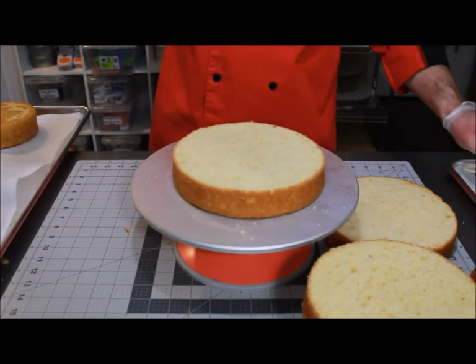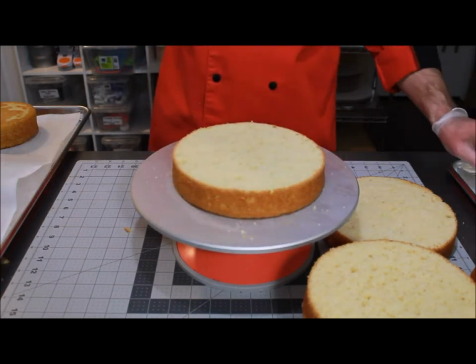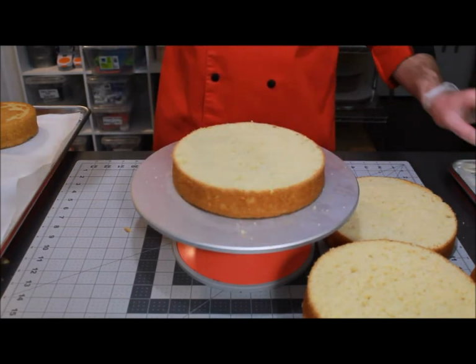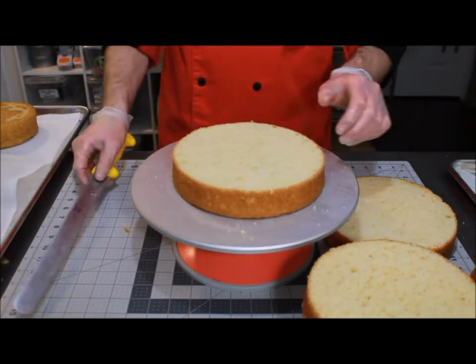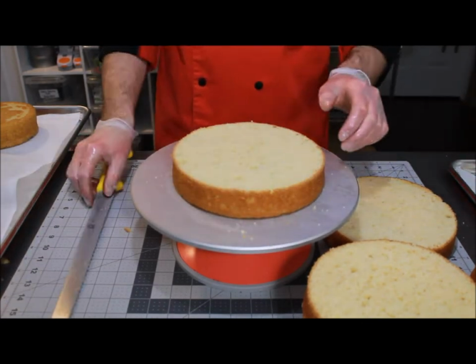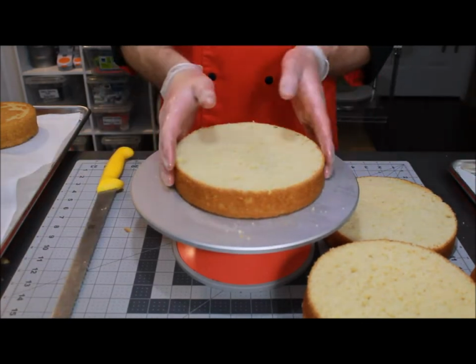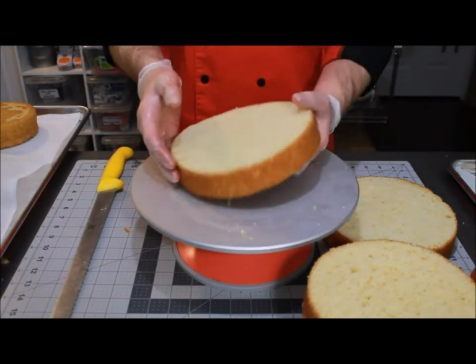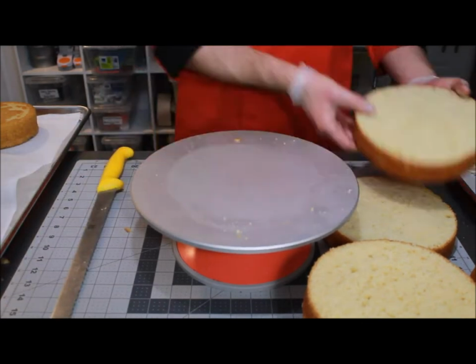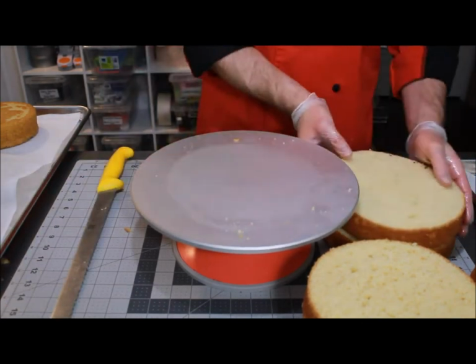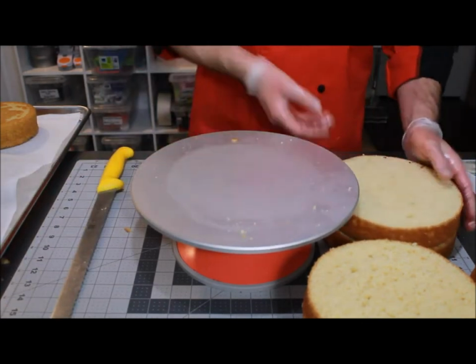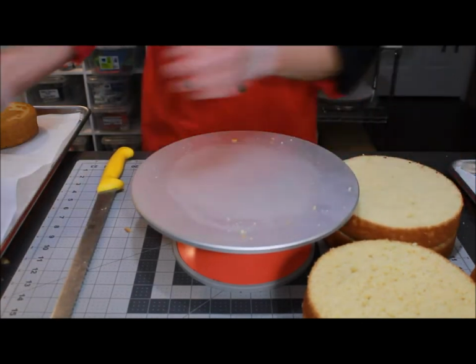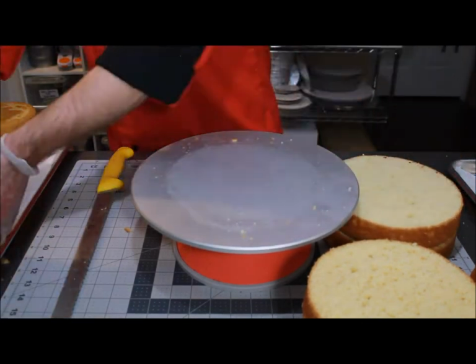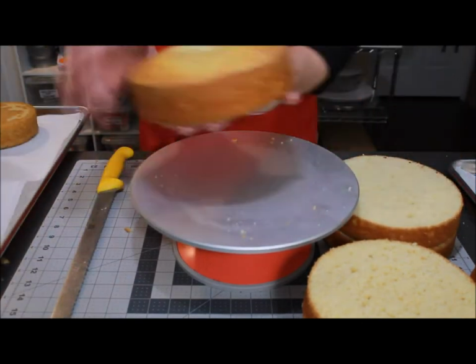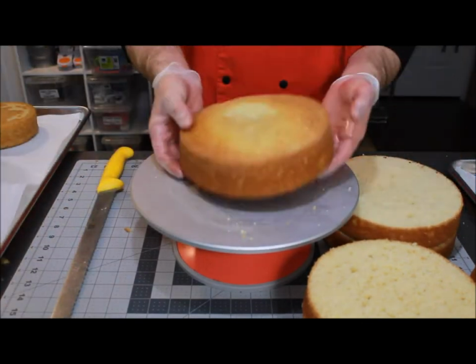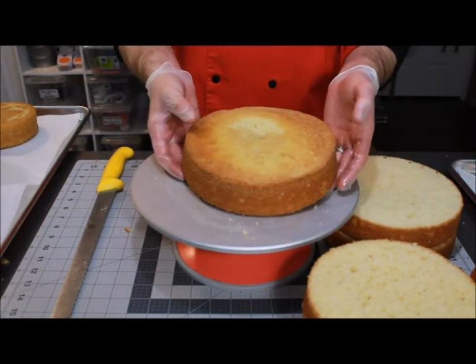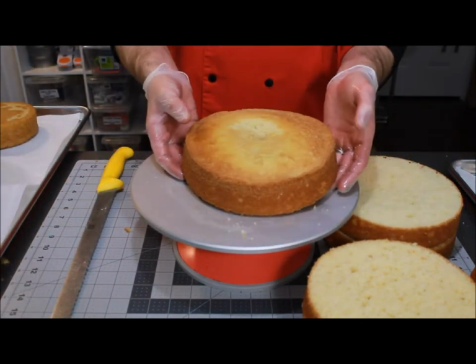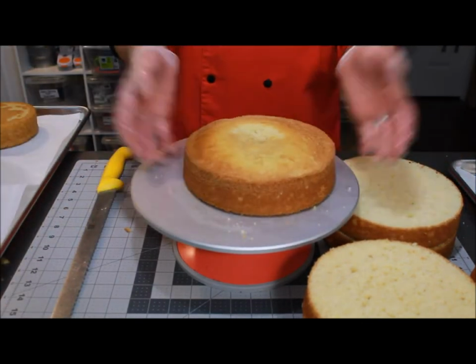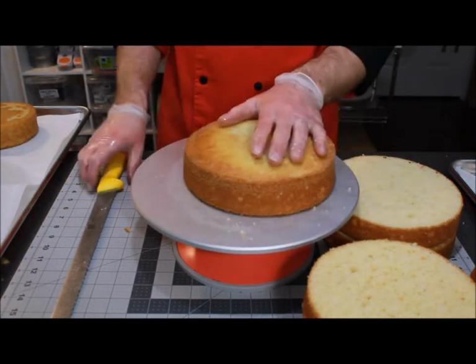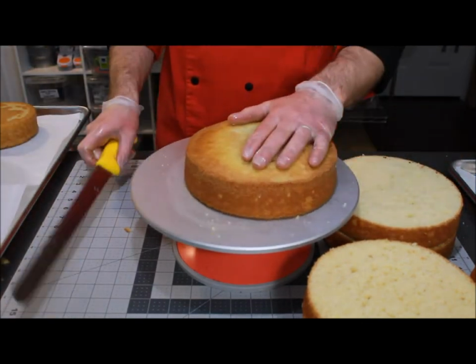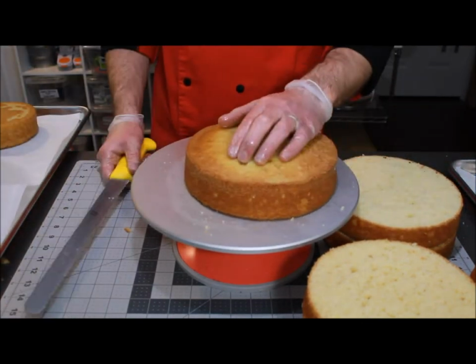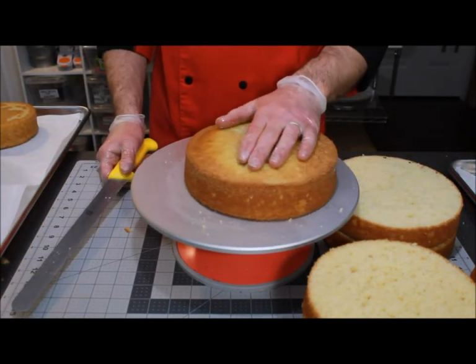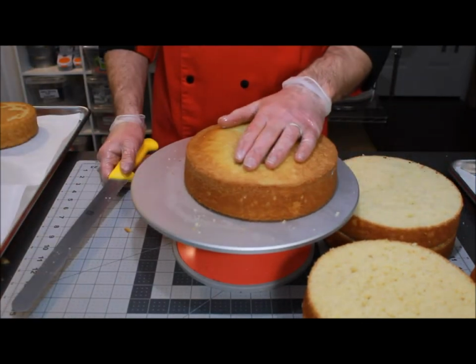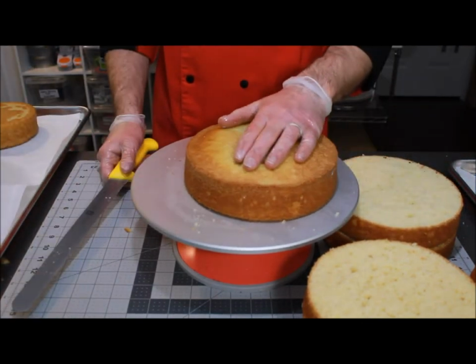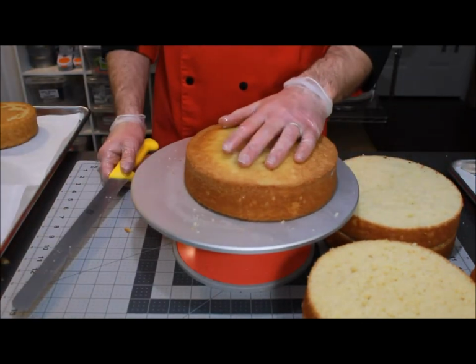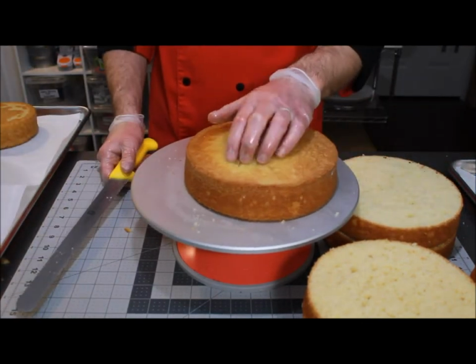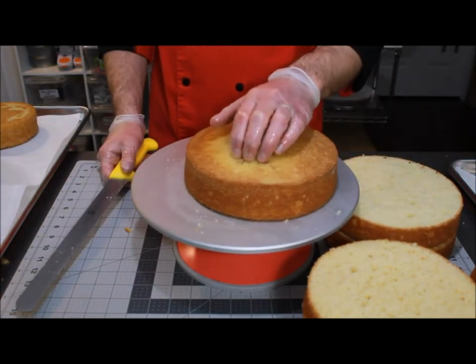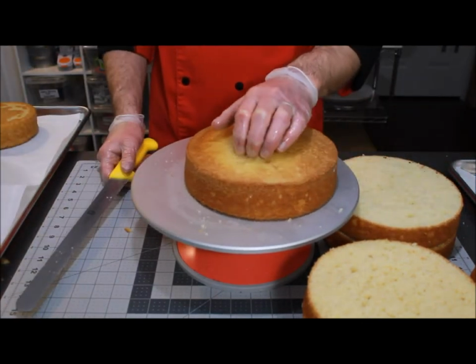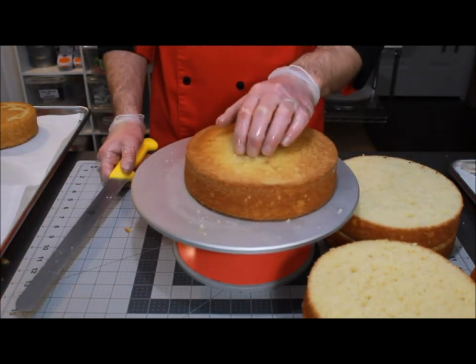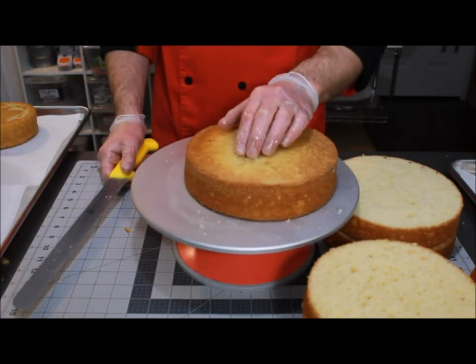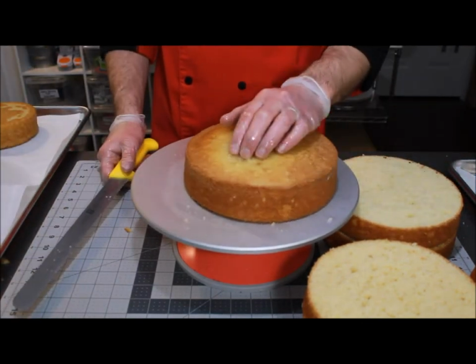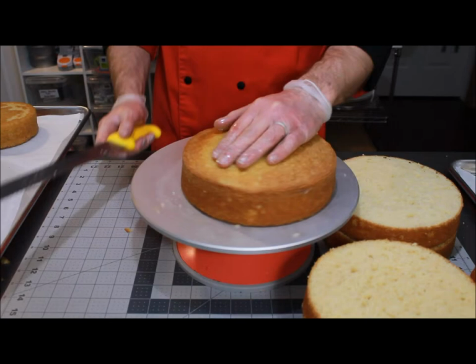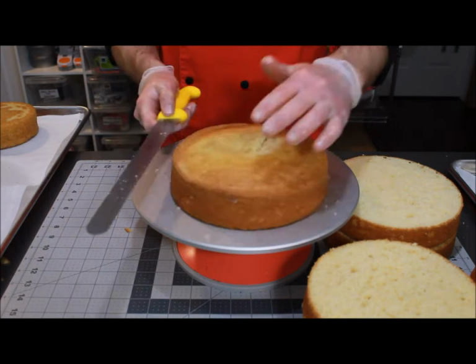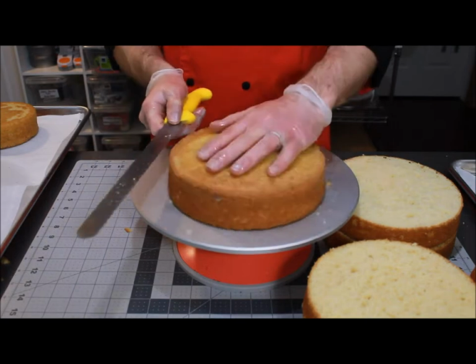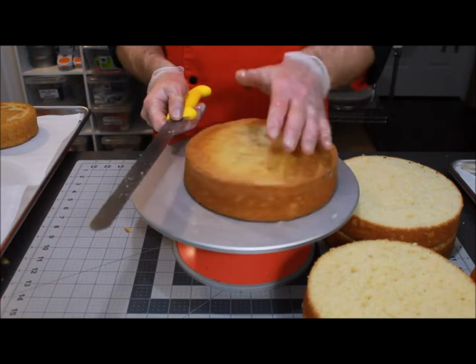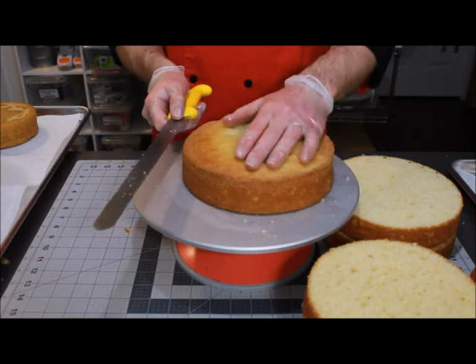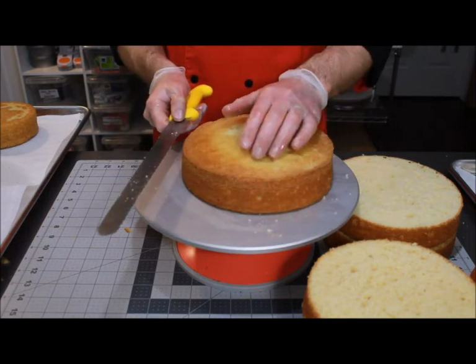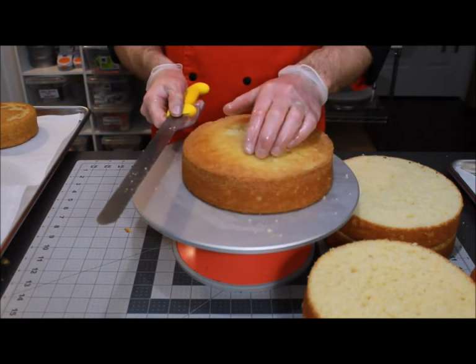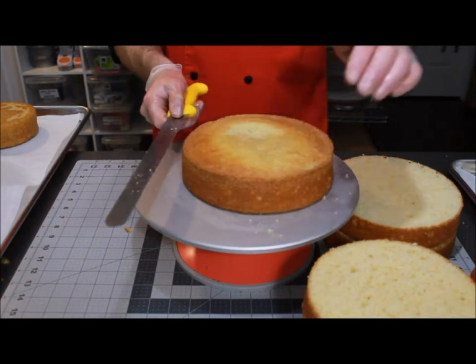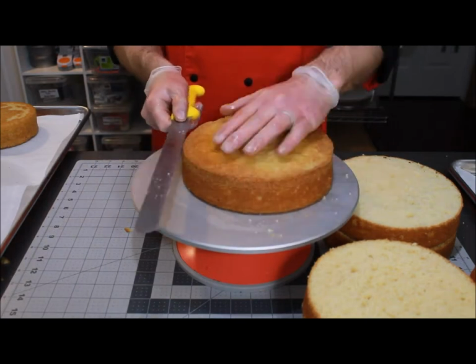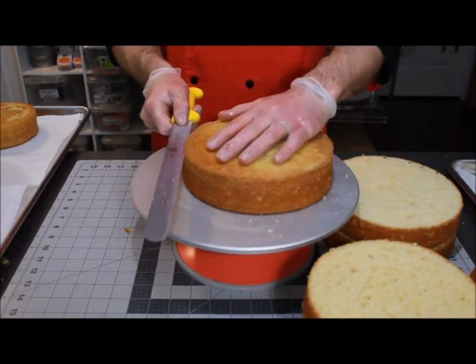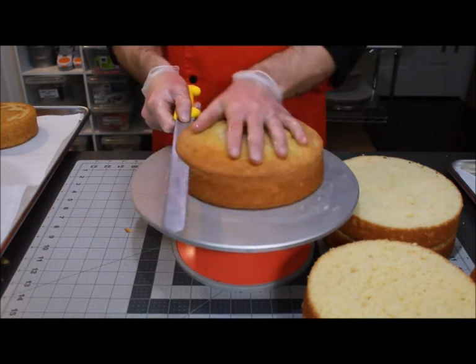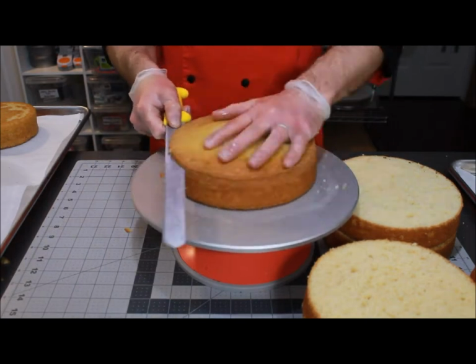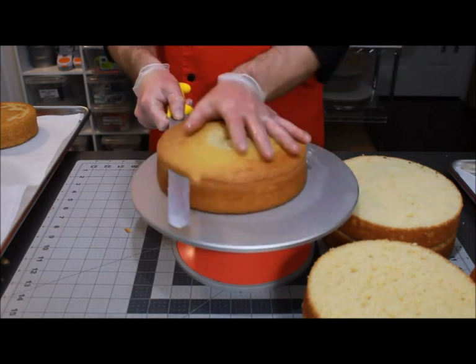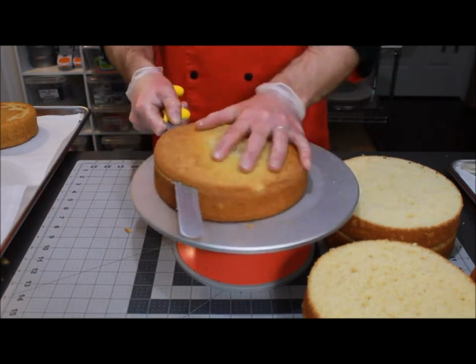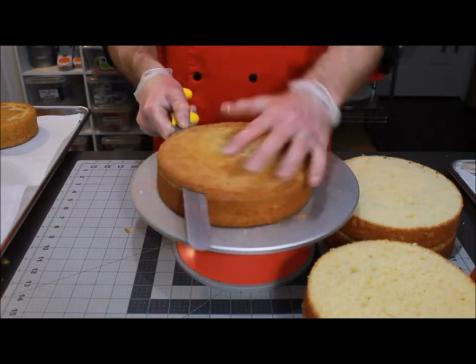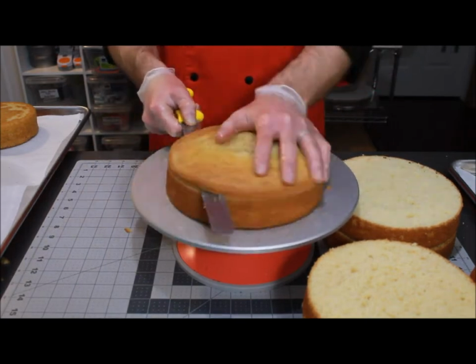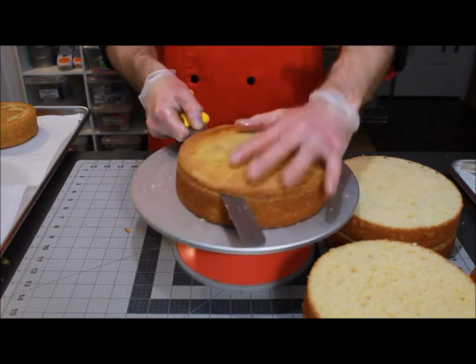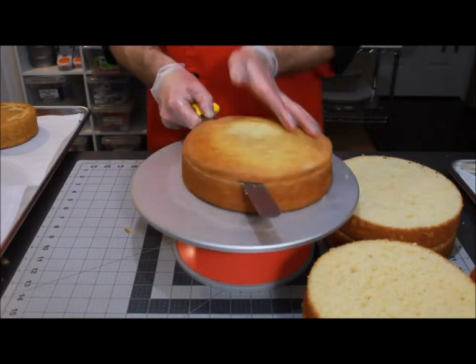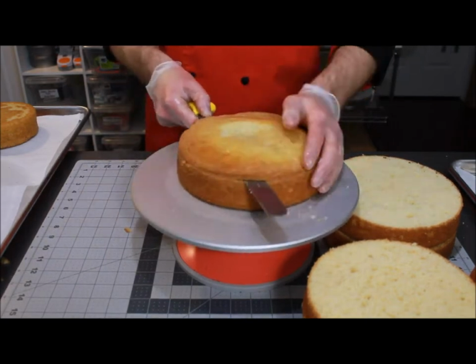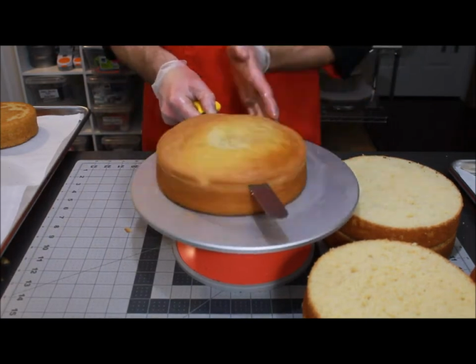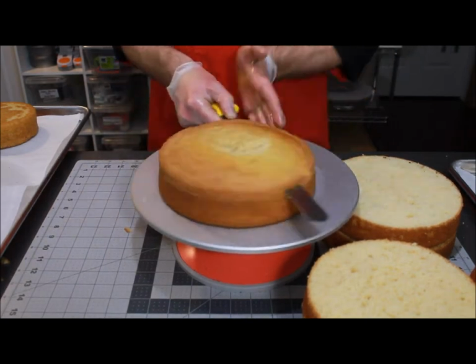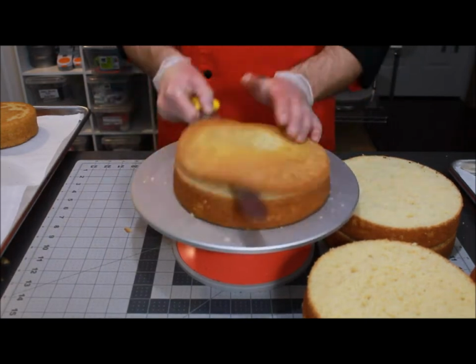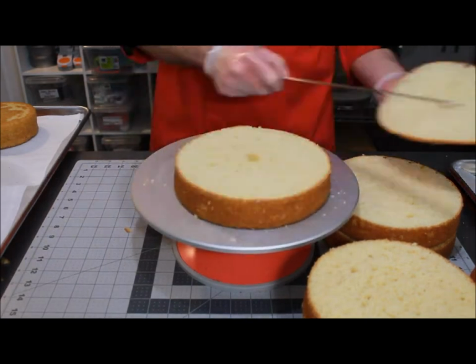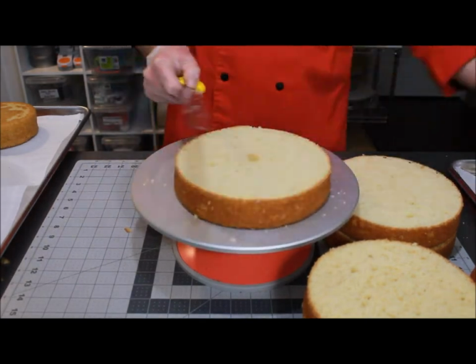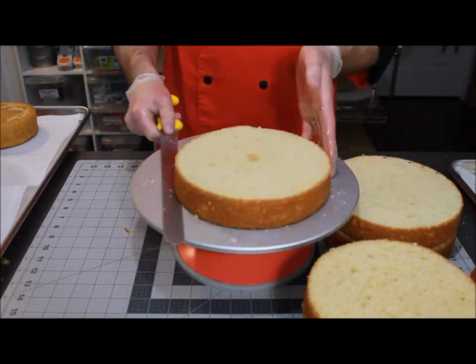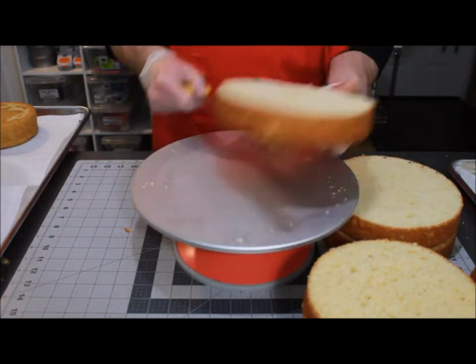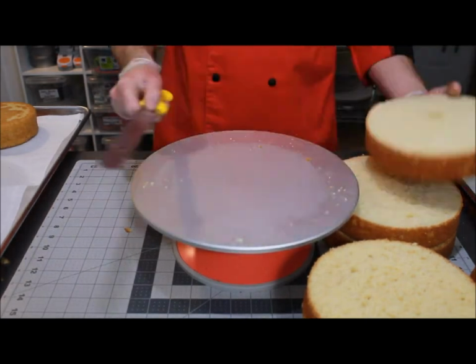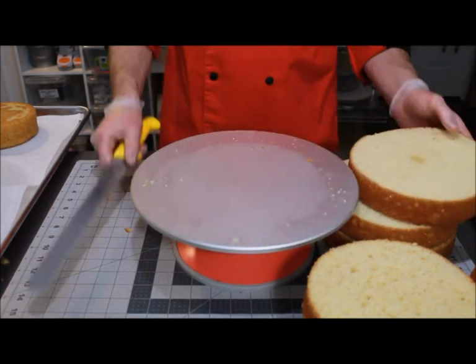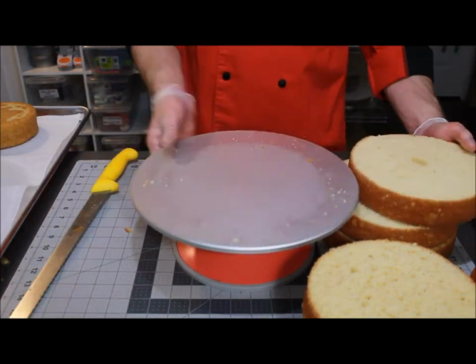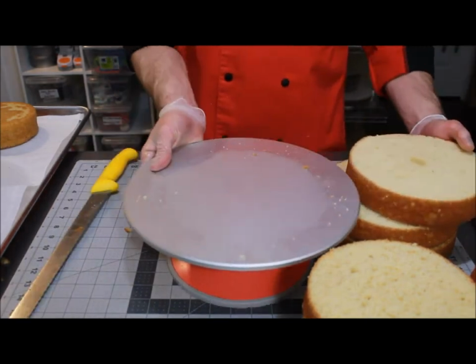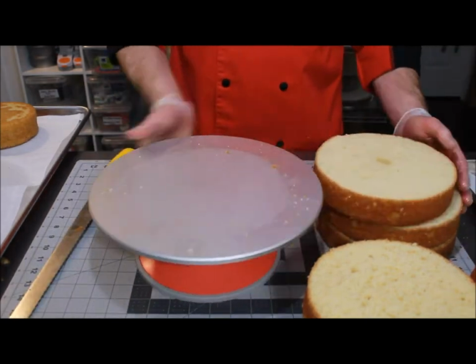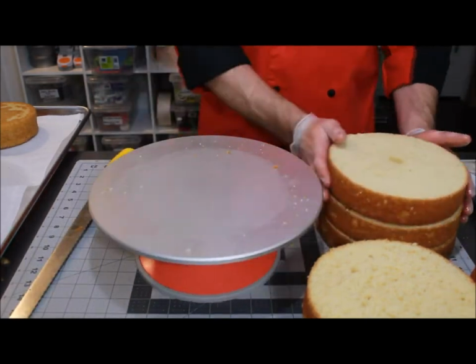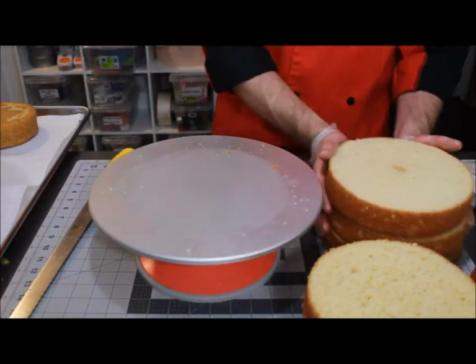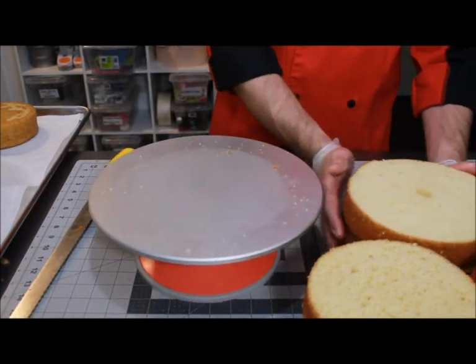Don't saw your cake — it doesn't work. You will end up with, more than likely, a lopsided layer.